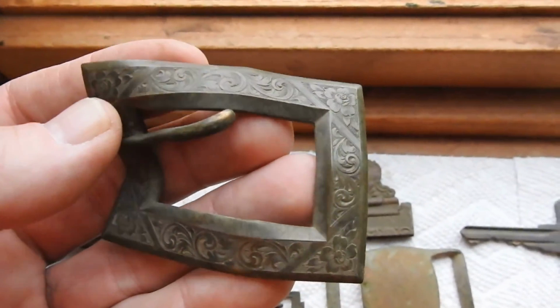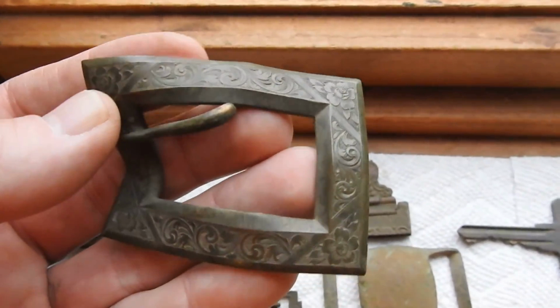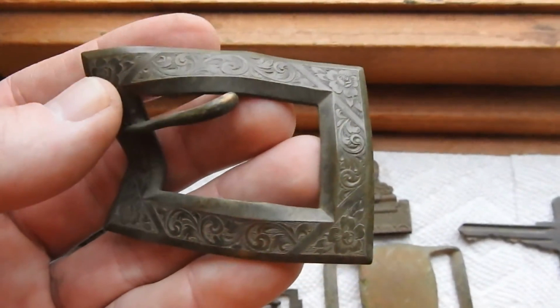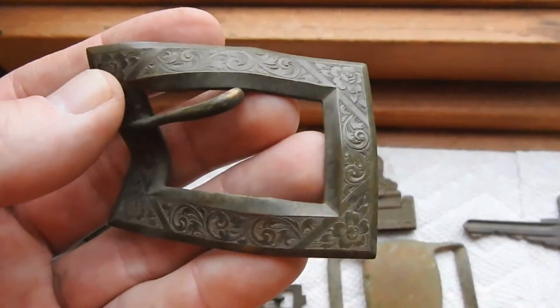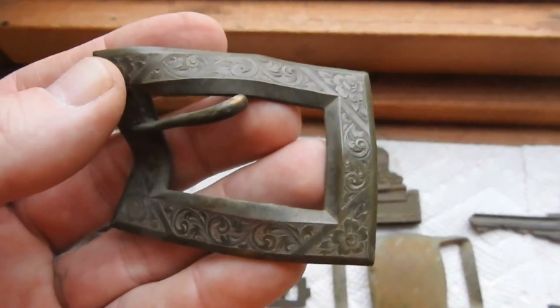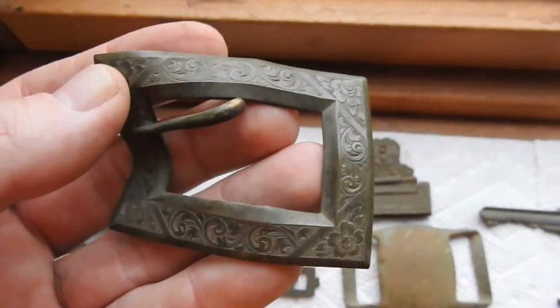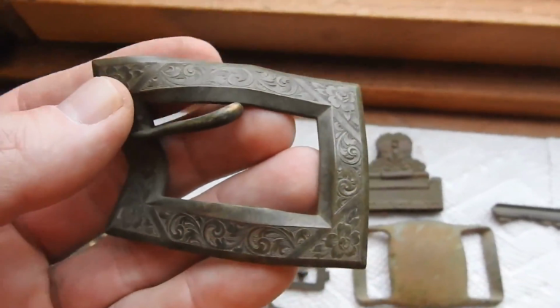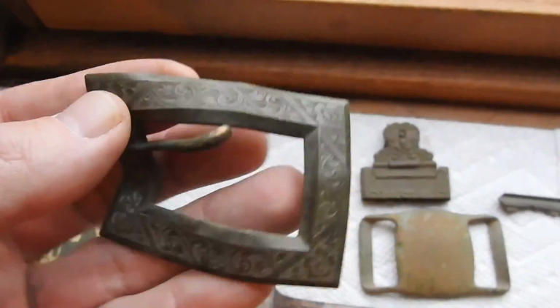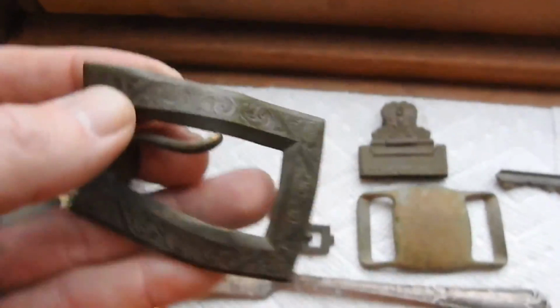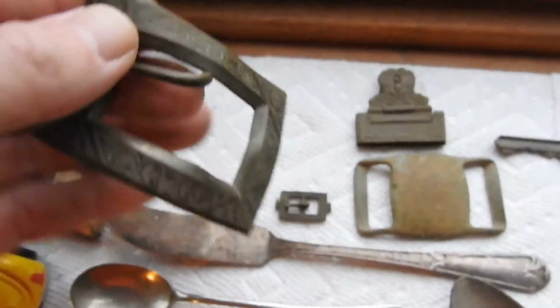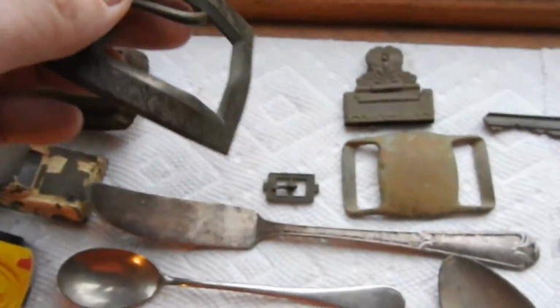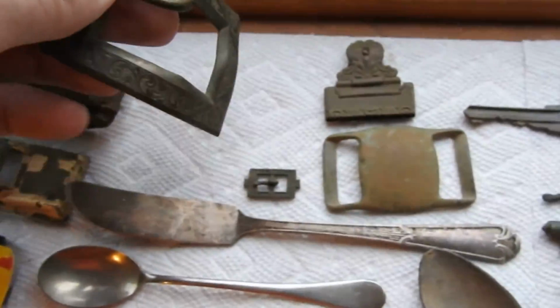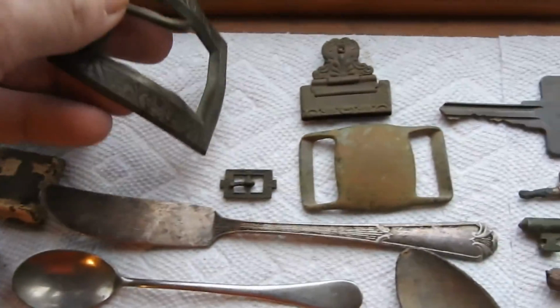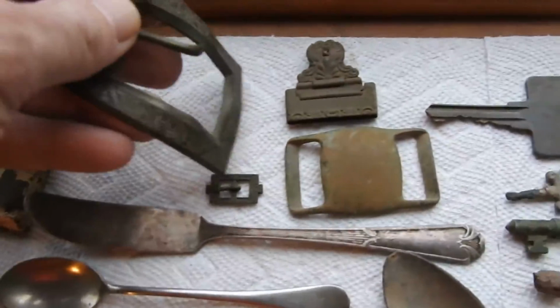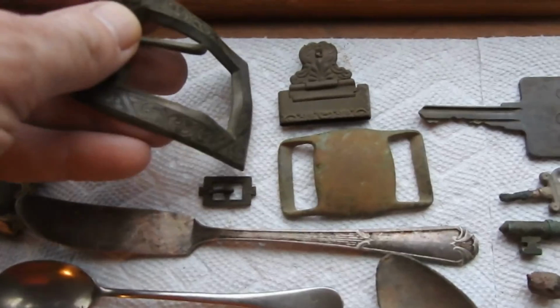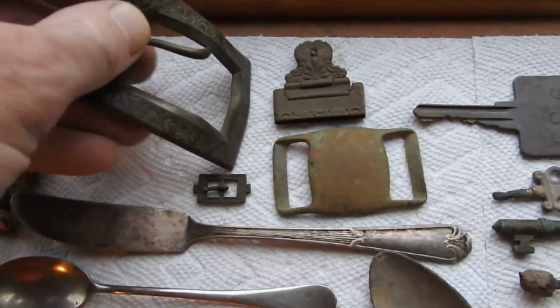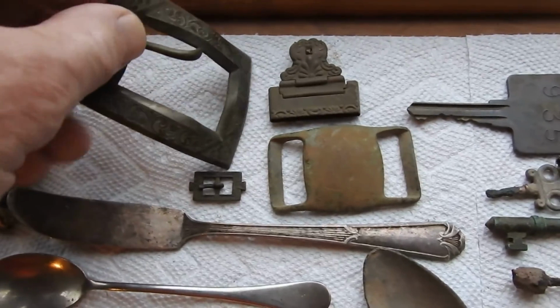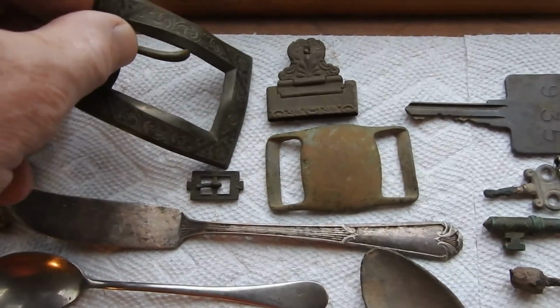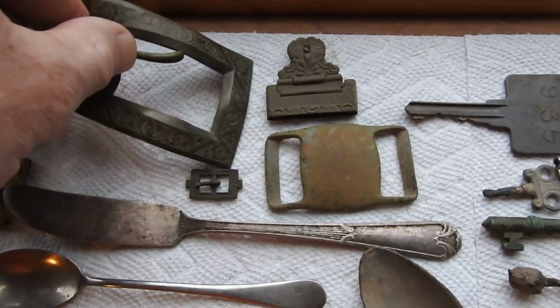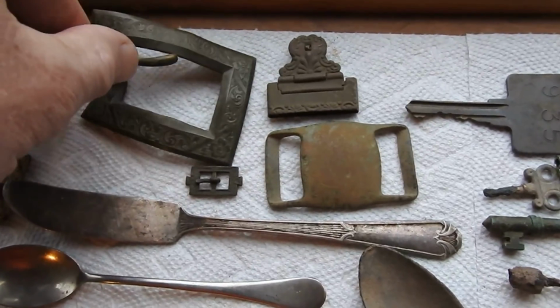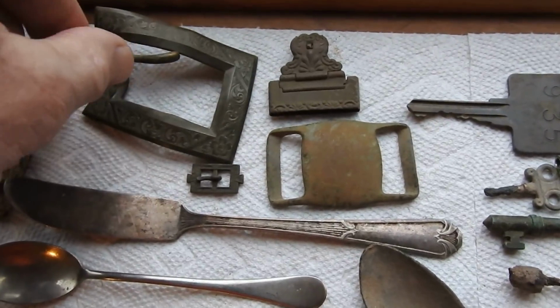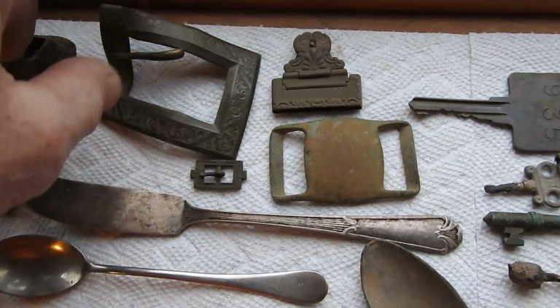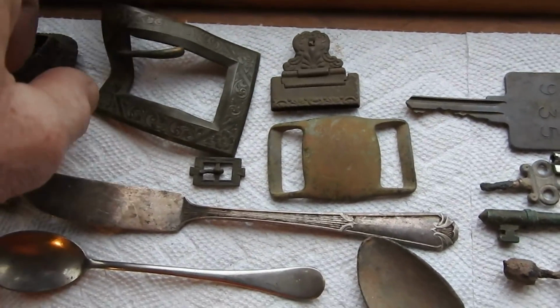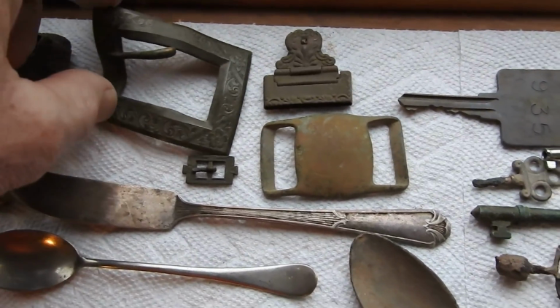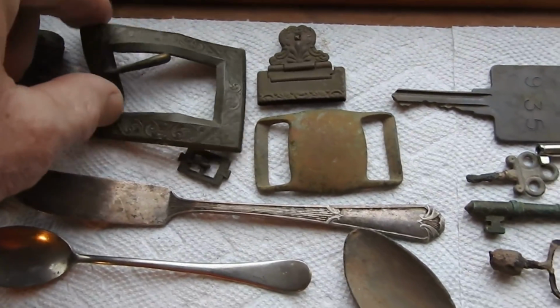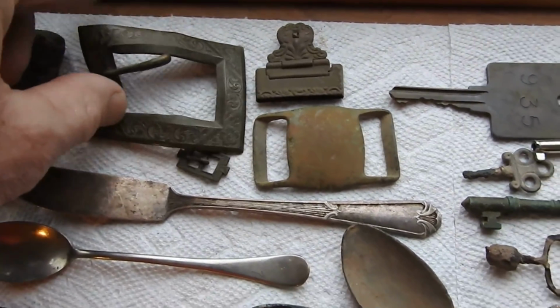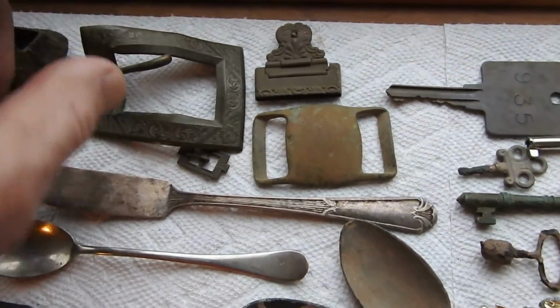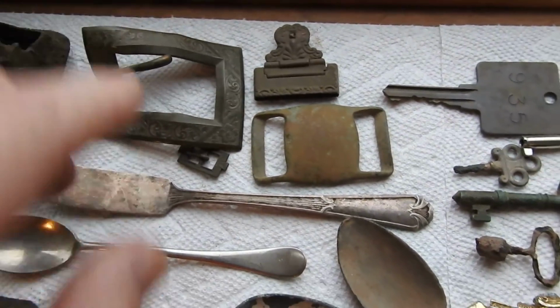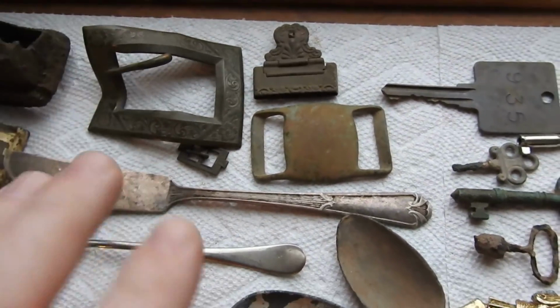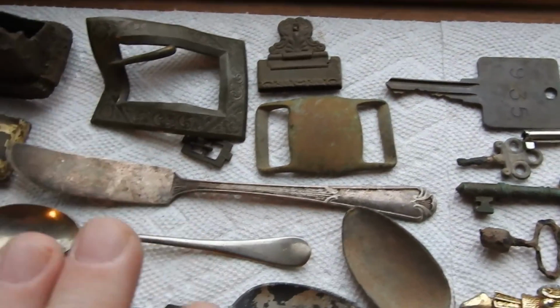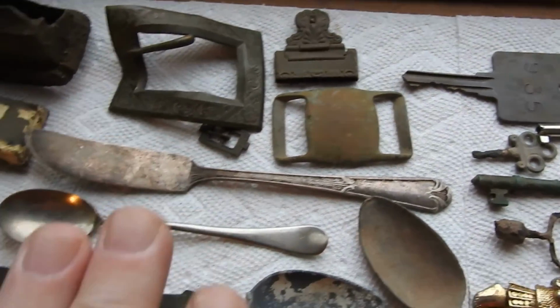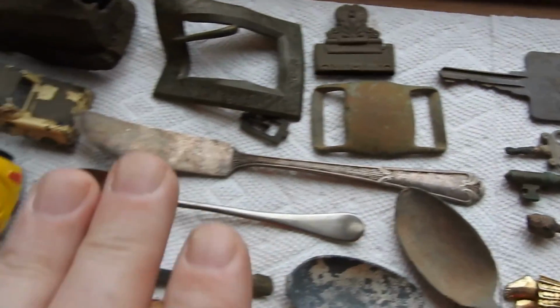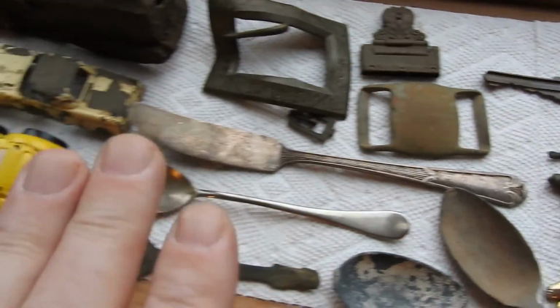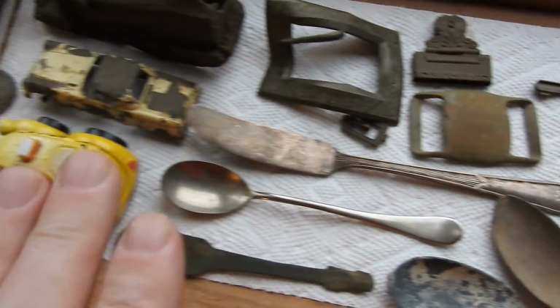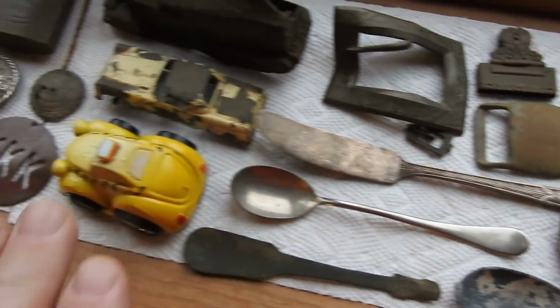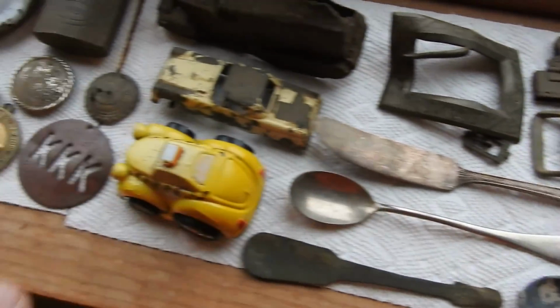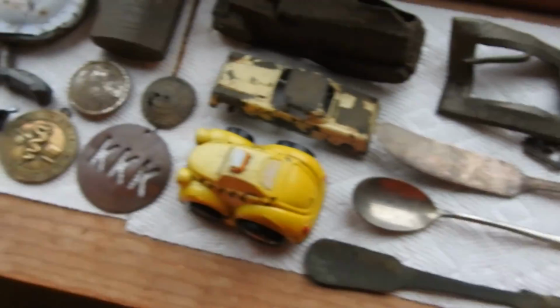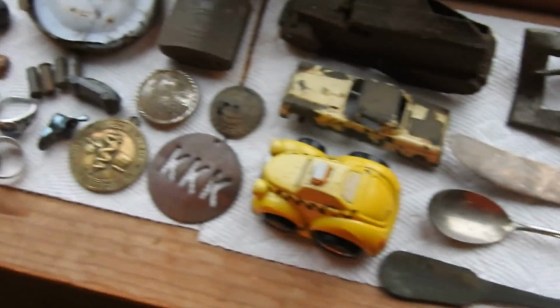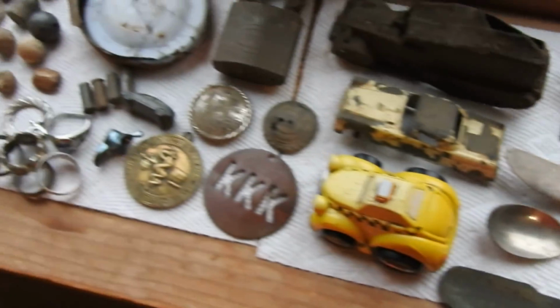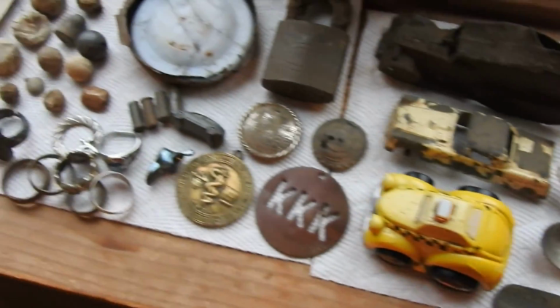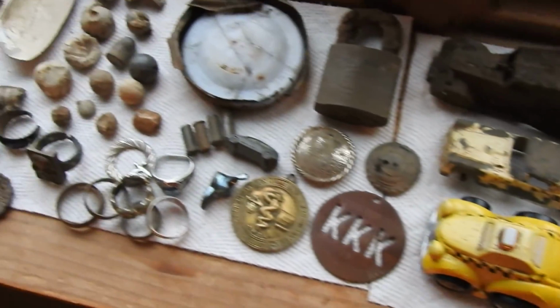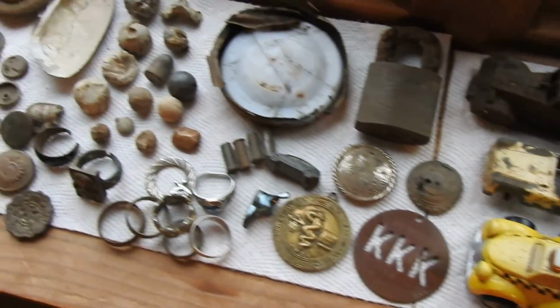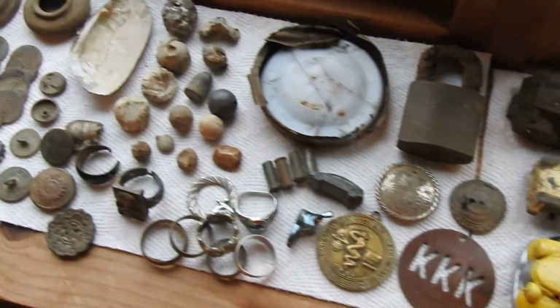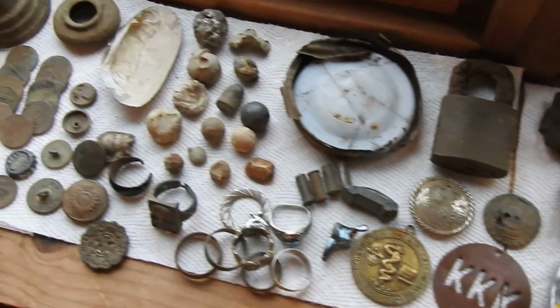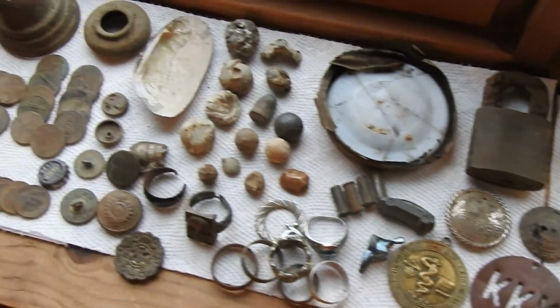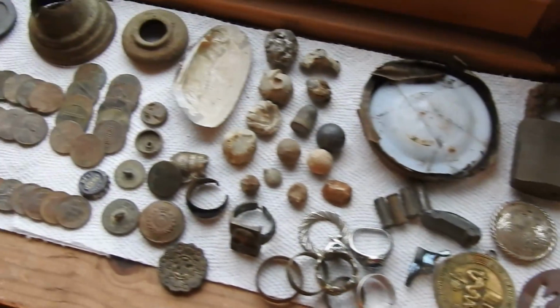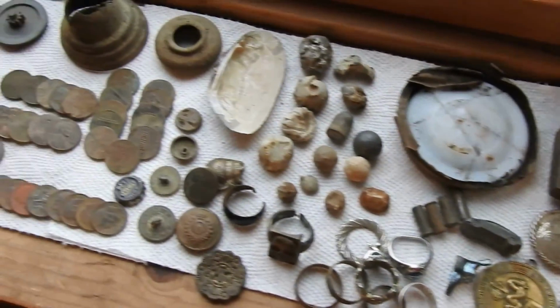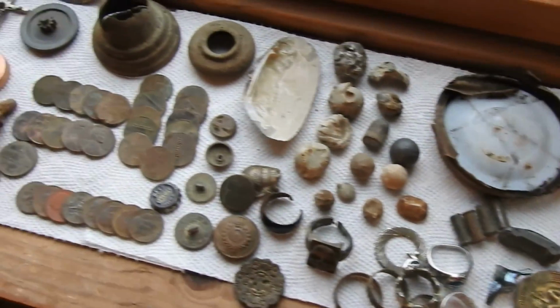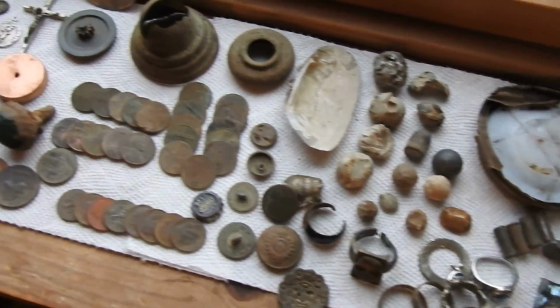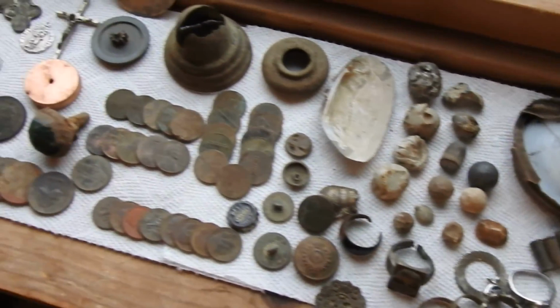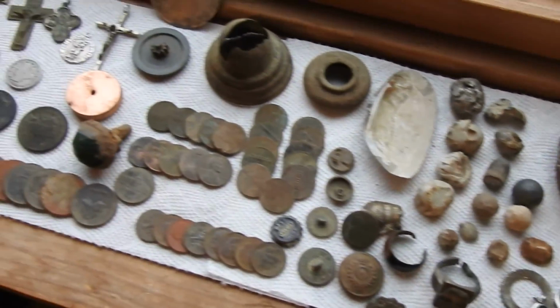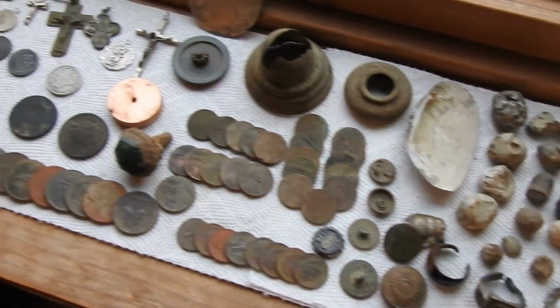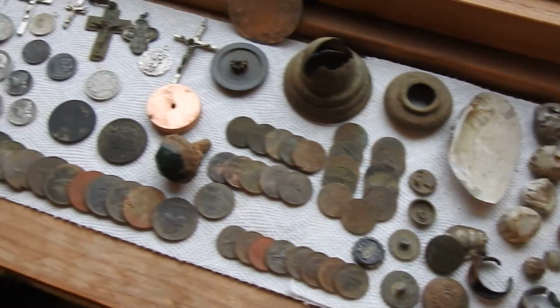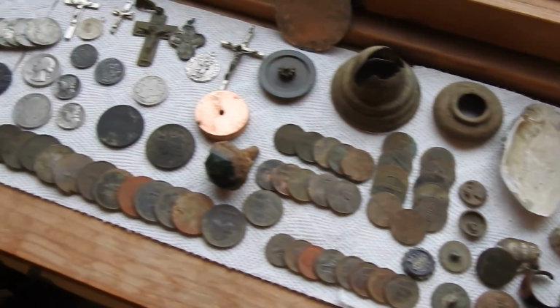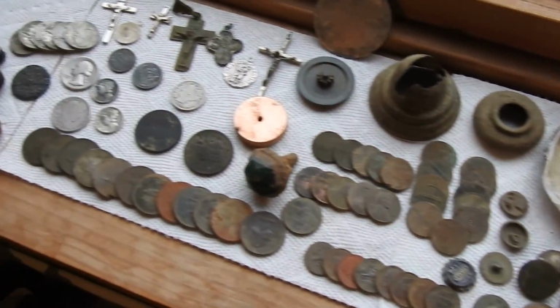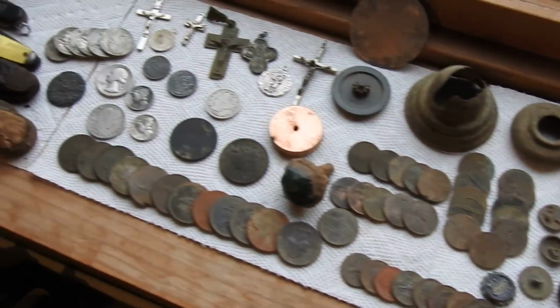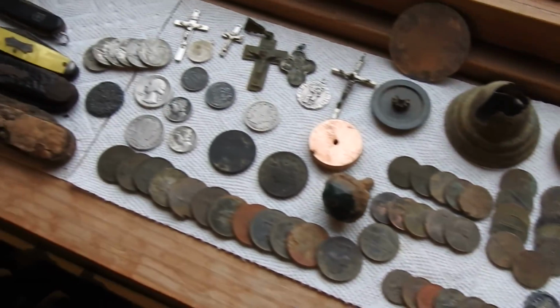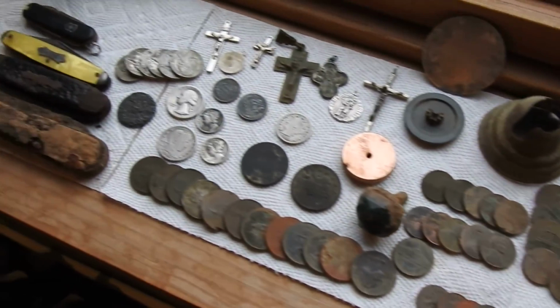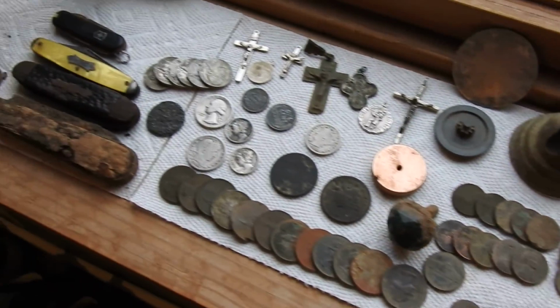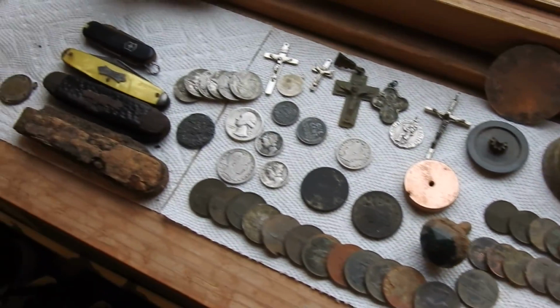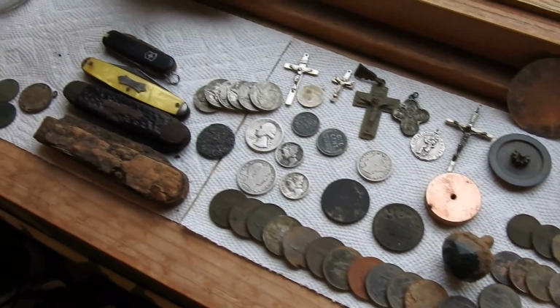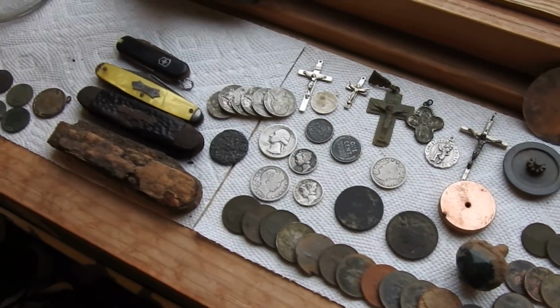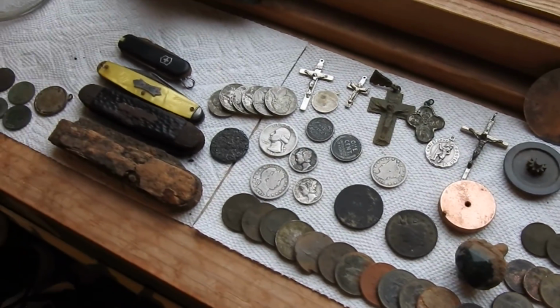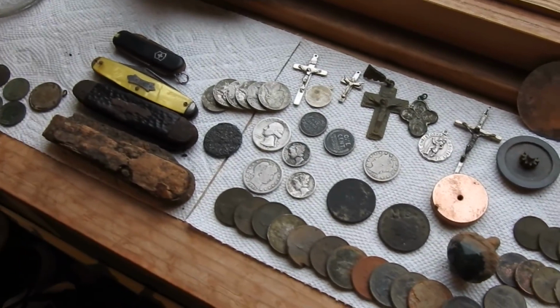This is an old buckle that I found. I dug all this stuff up — I dug all of it up out of the ground.